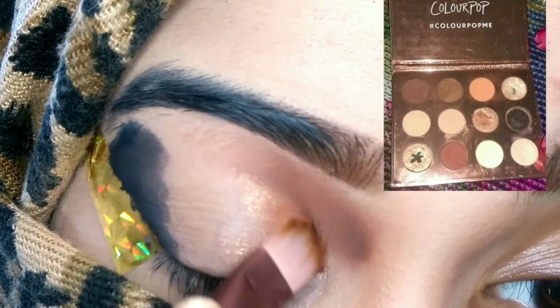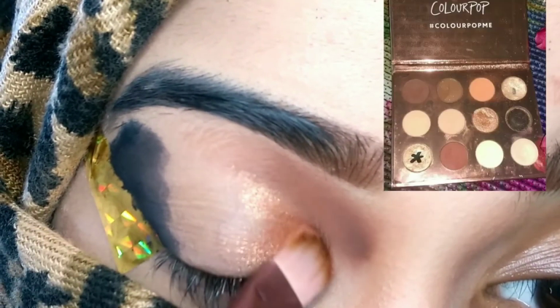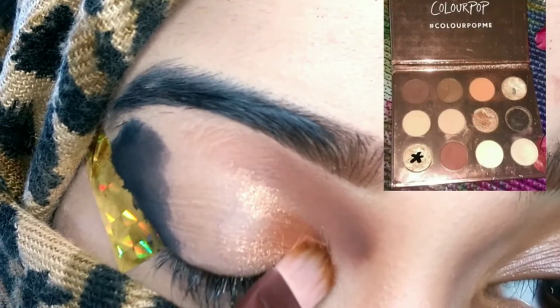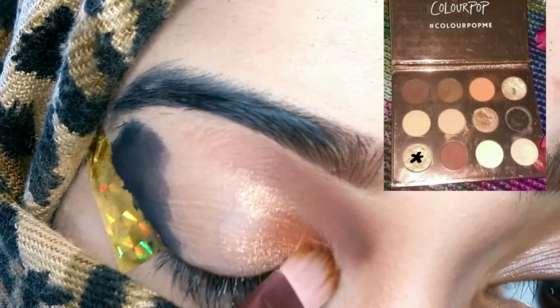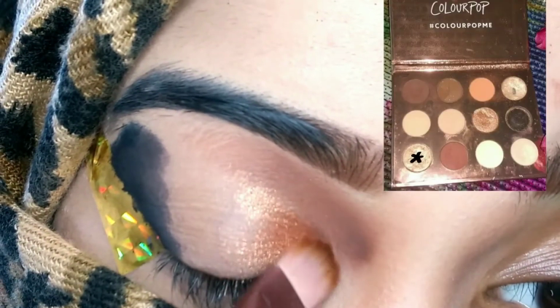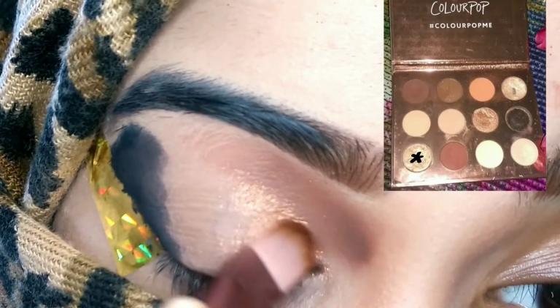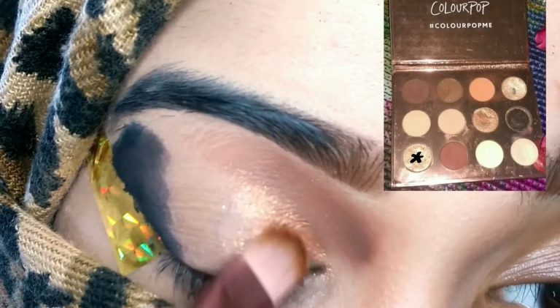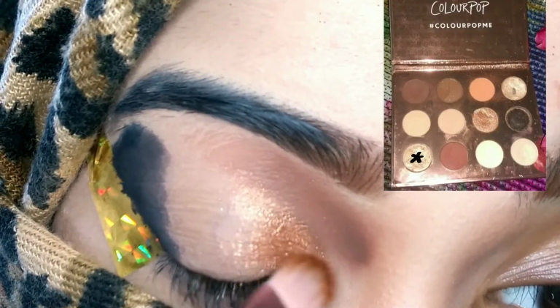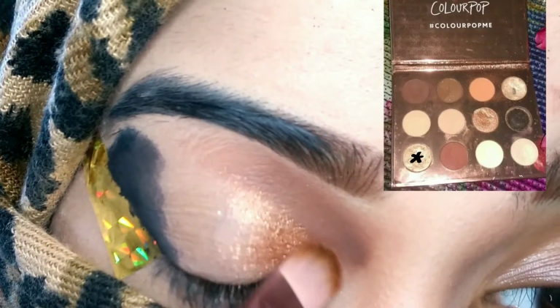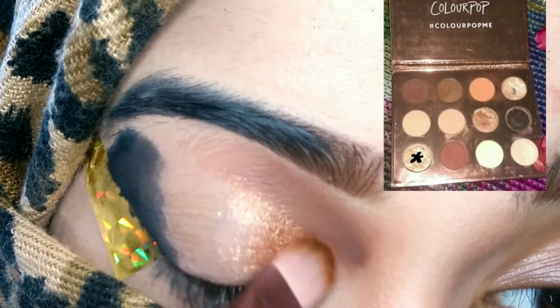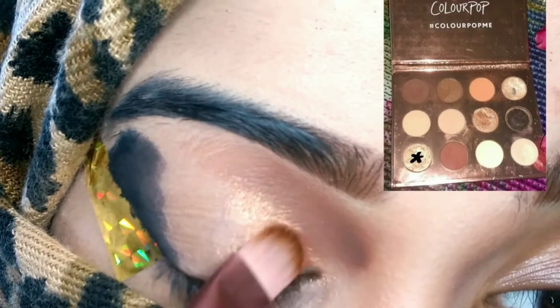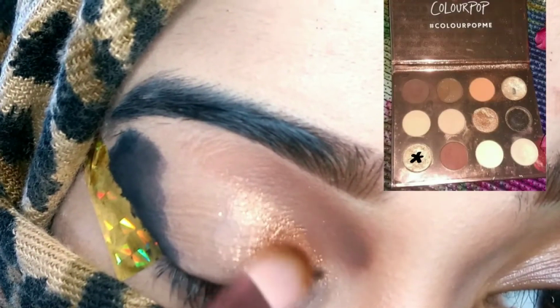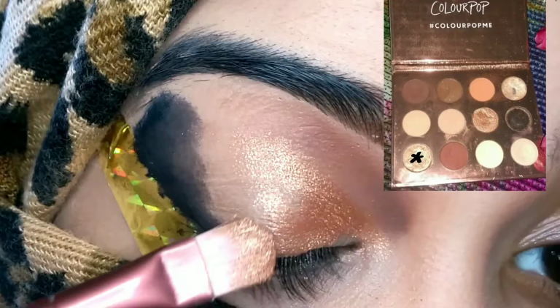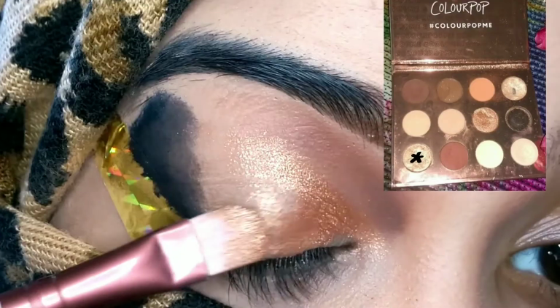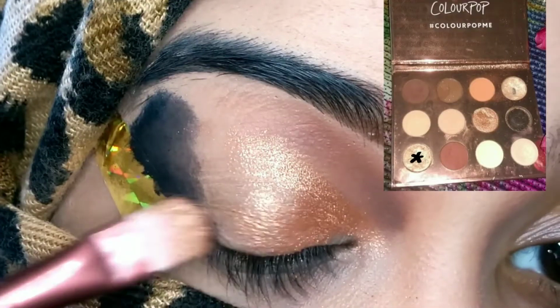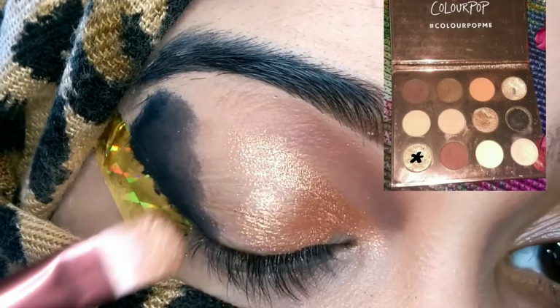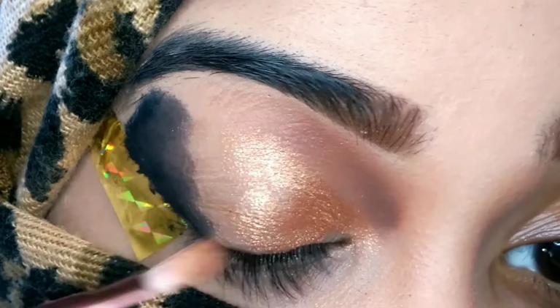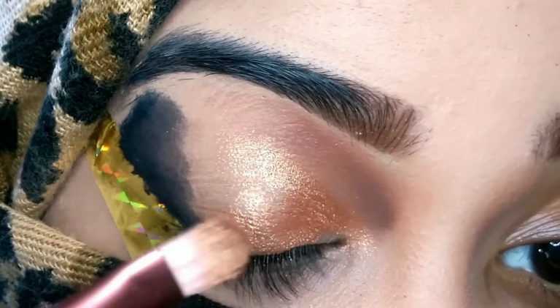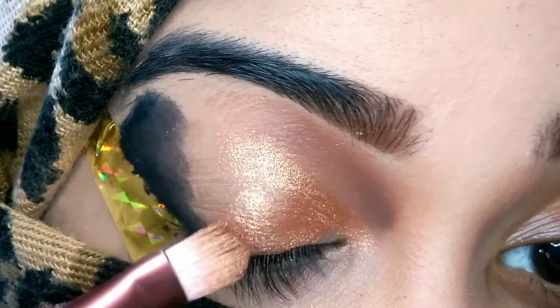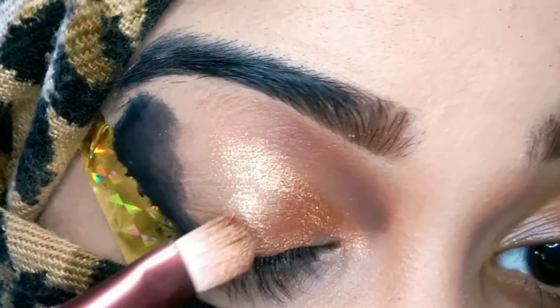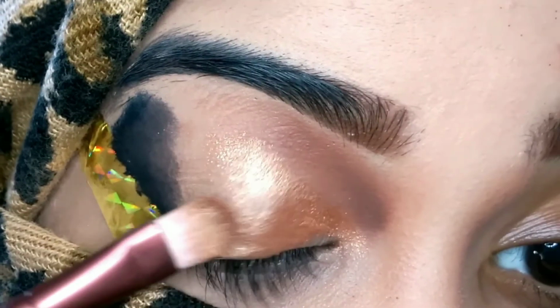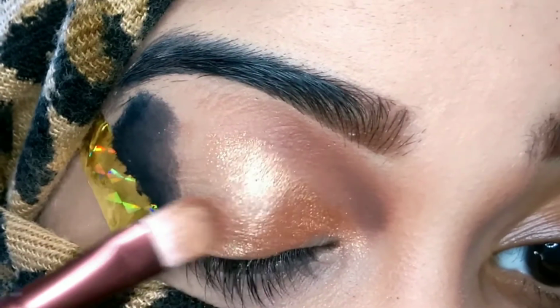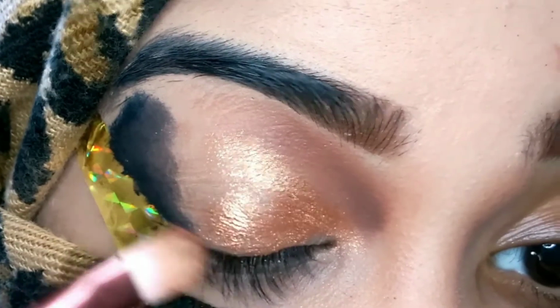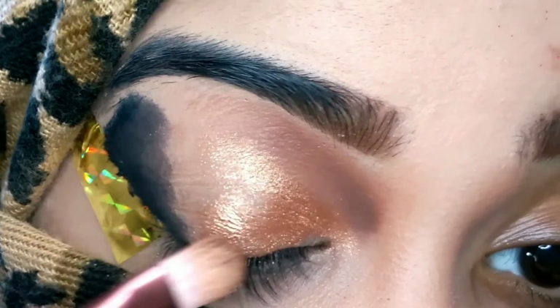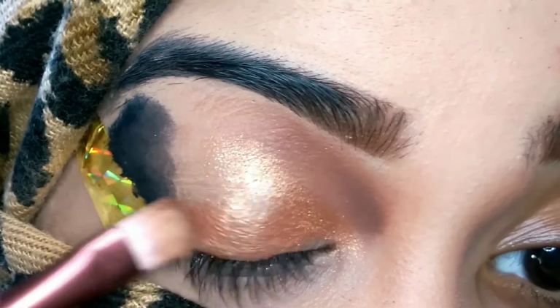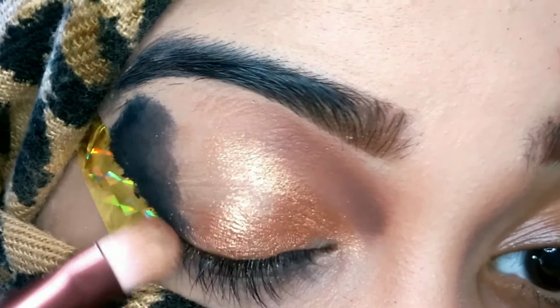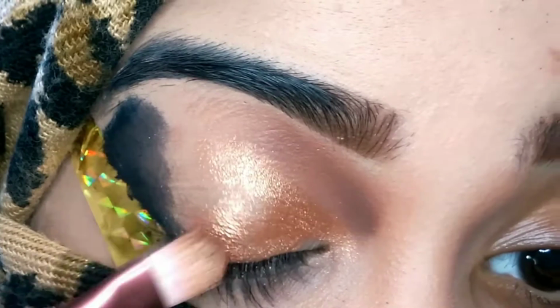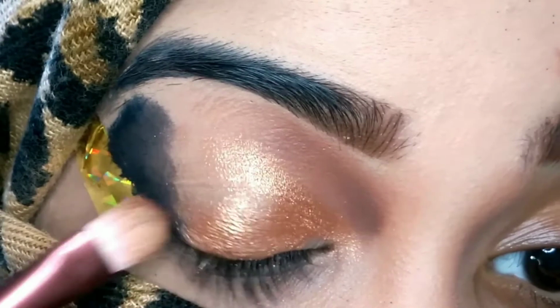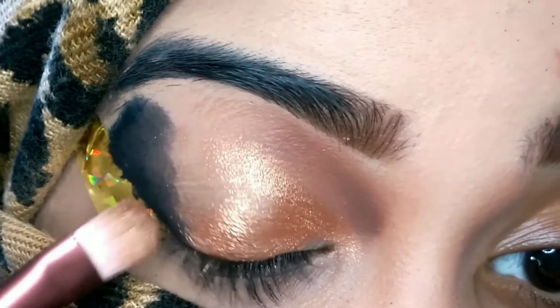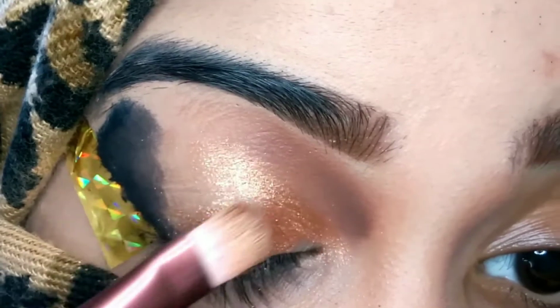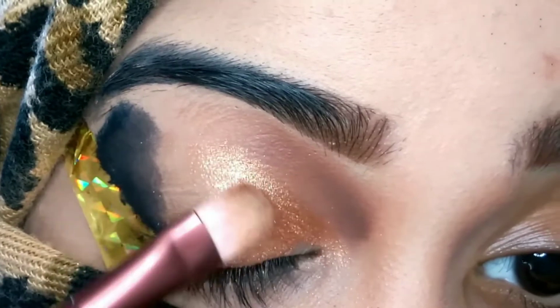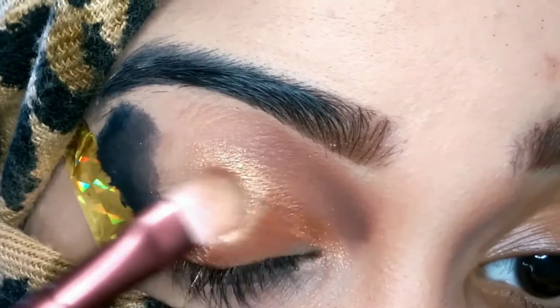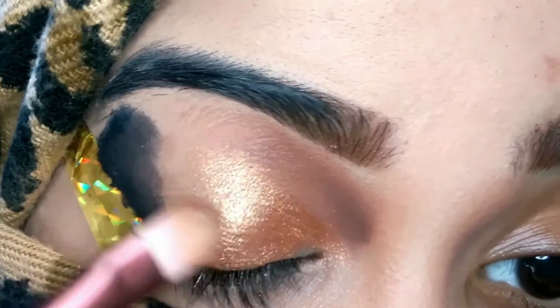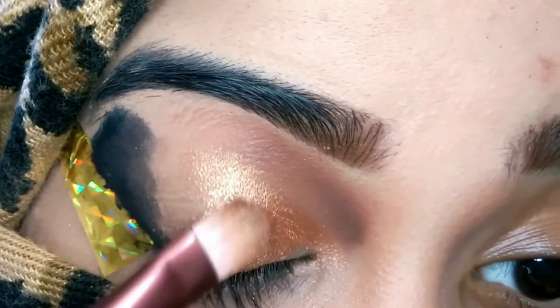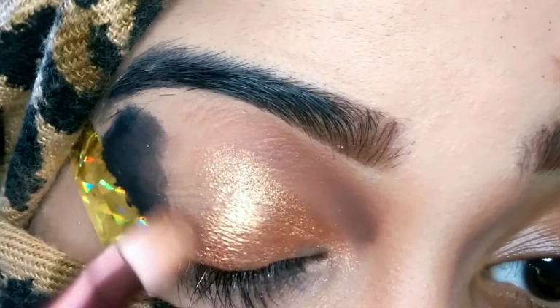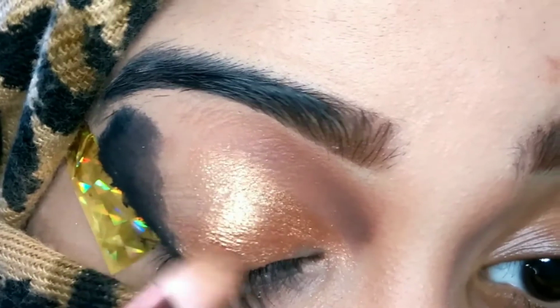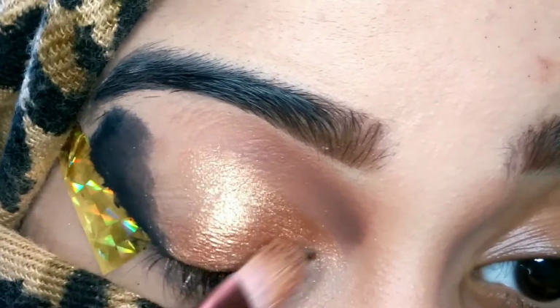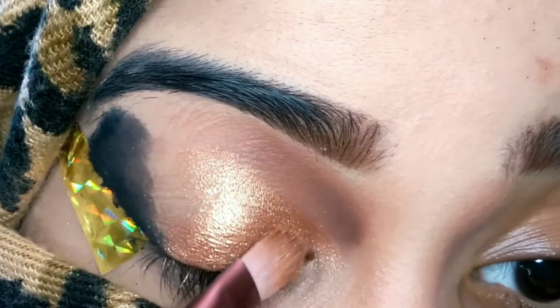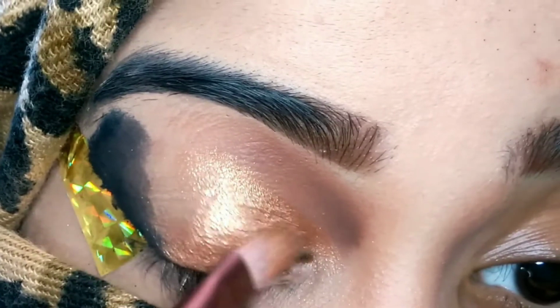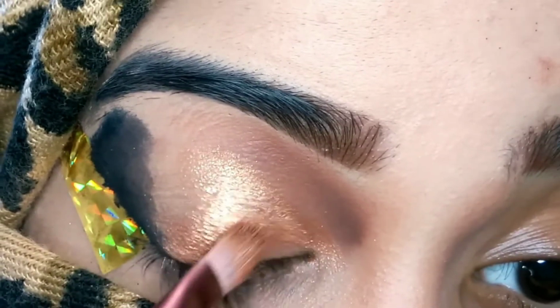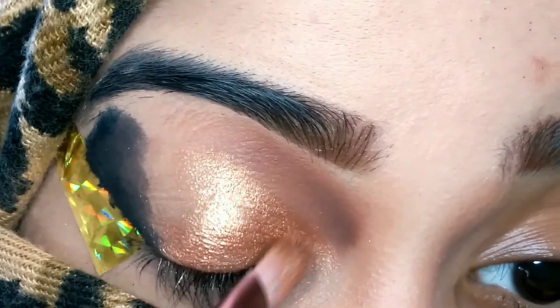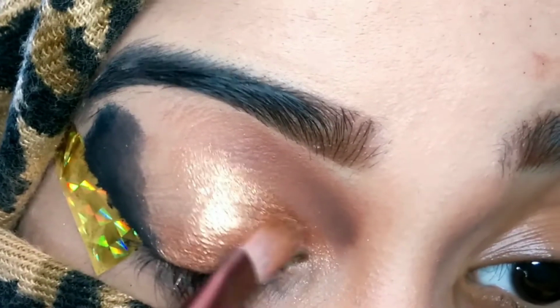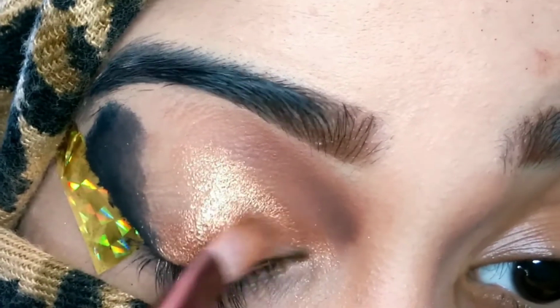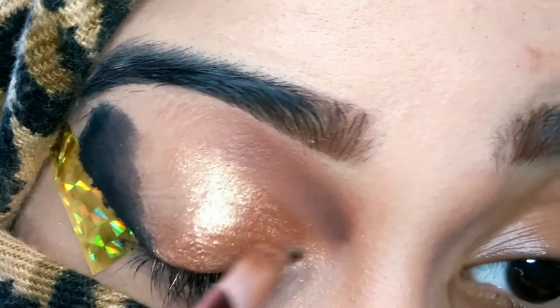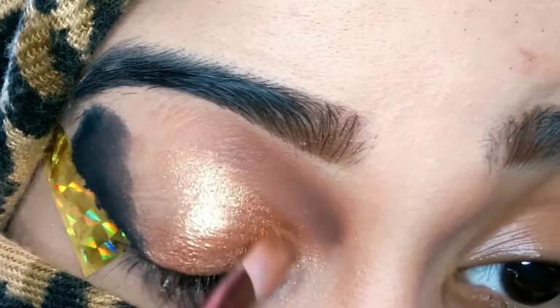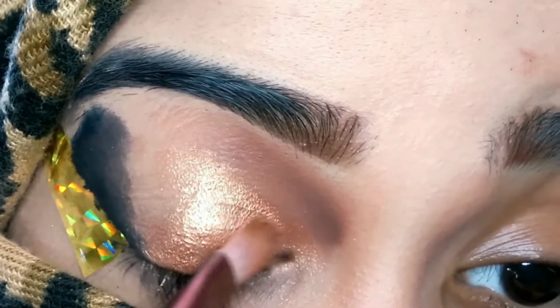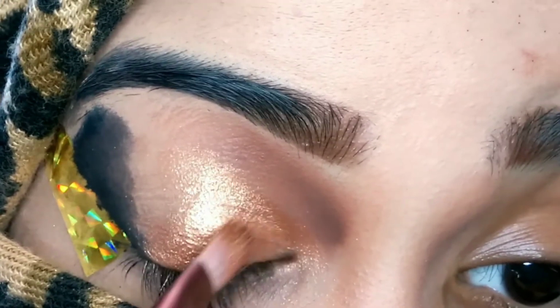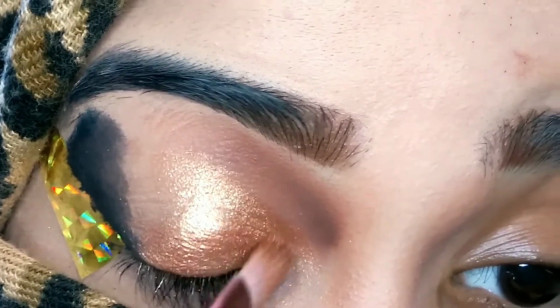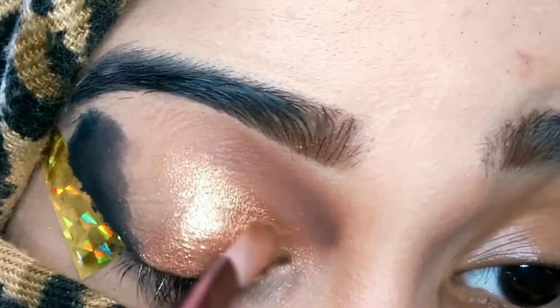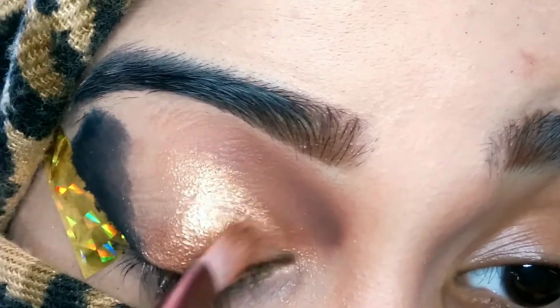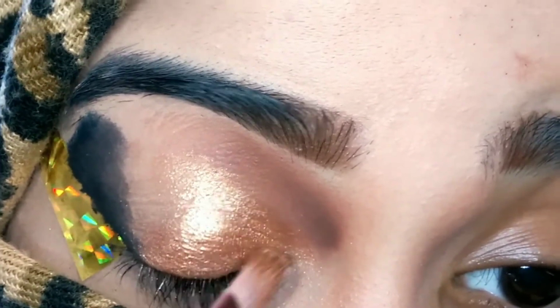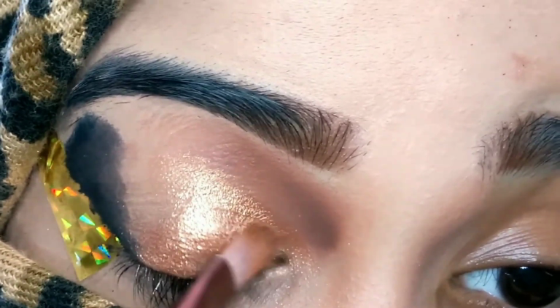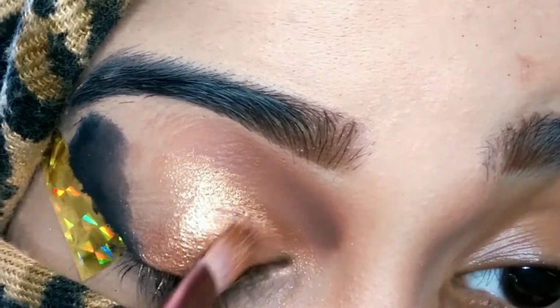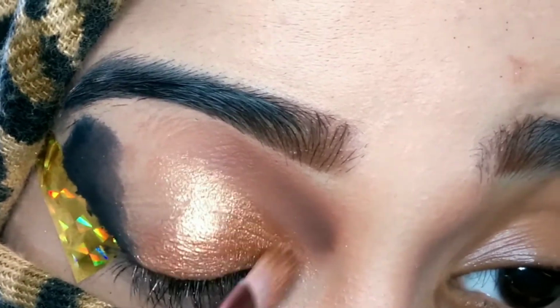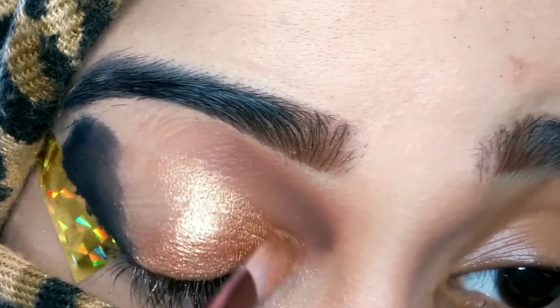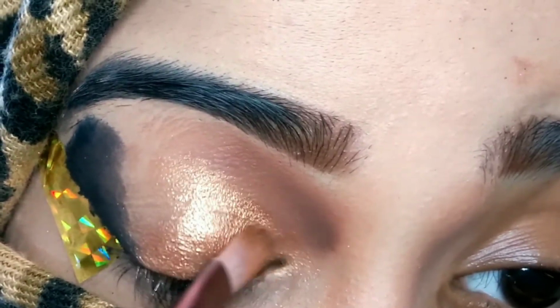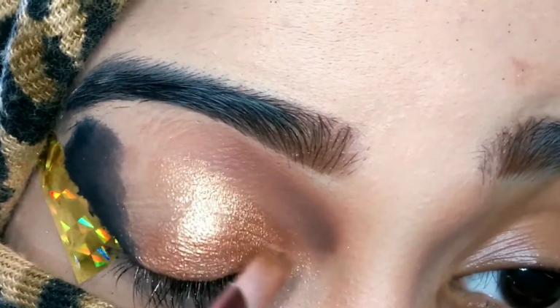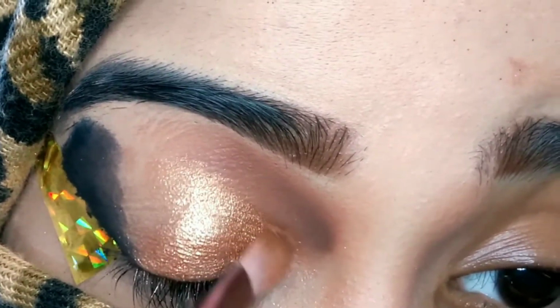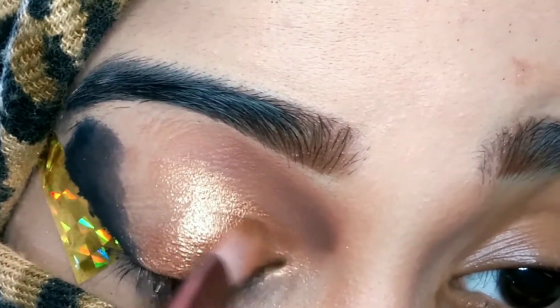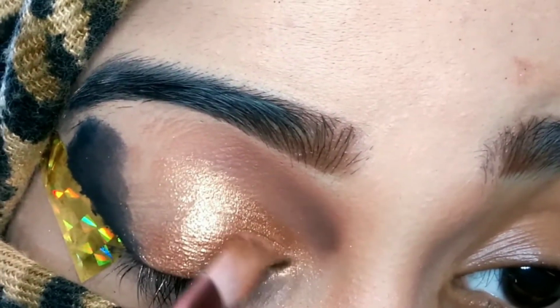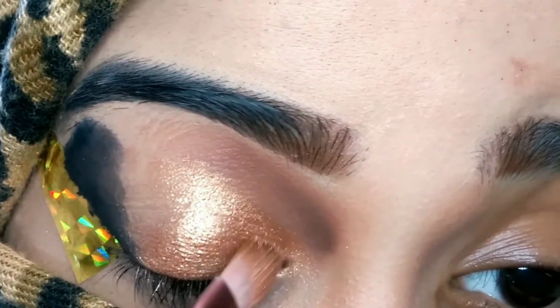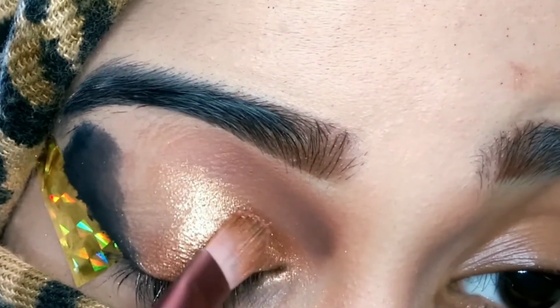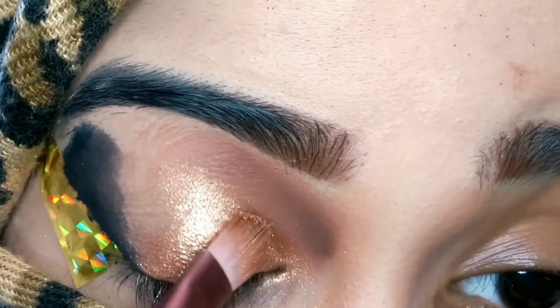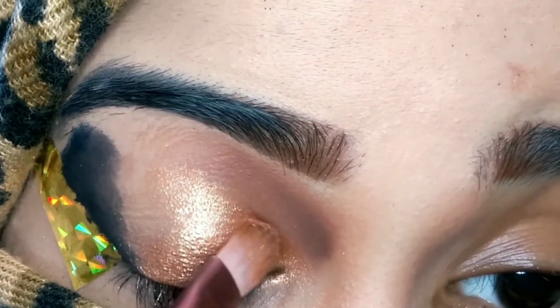Using a golden shade from the same Color Pop palette — it's called Uninhibited — I'm taking a flat shader brush and applying it all over my eyelid.